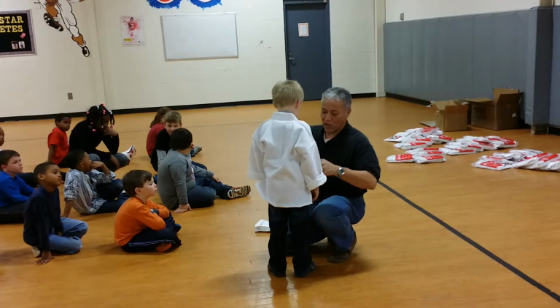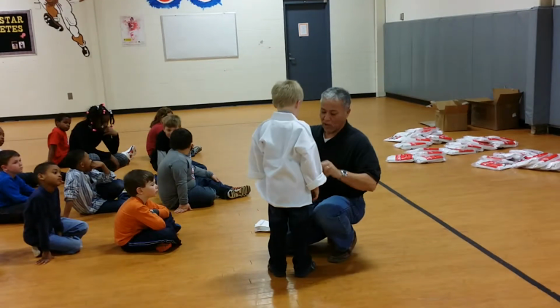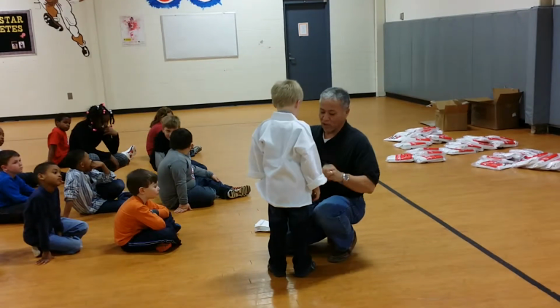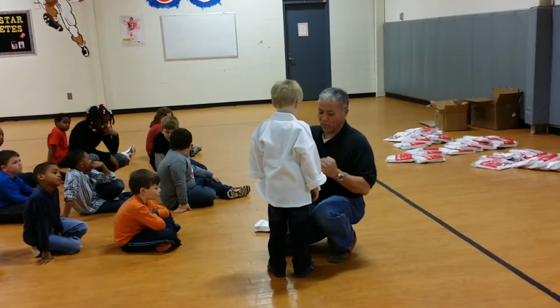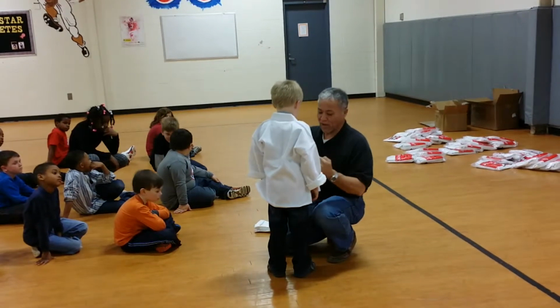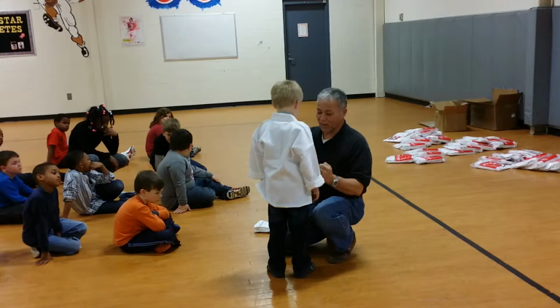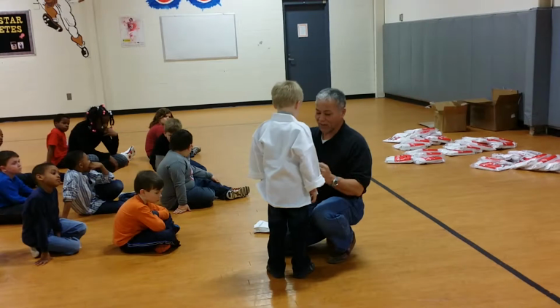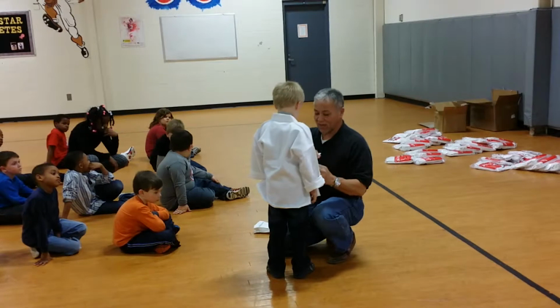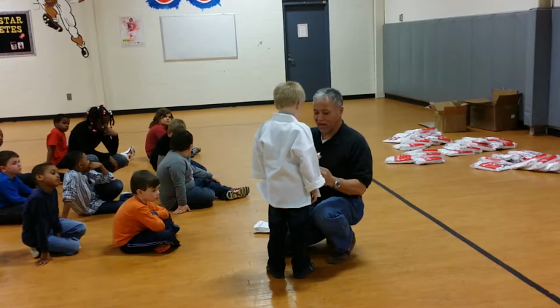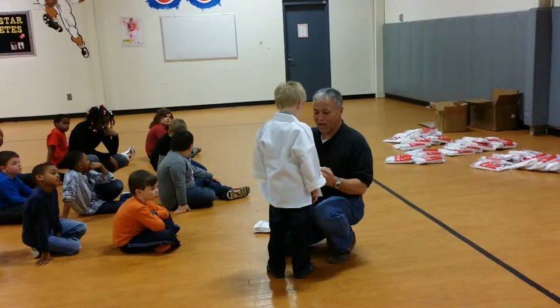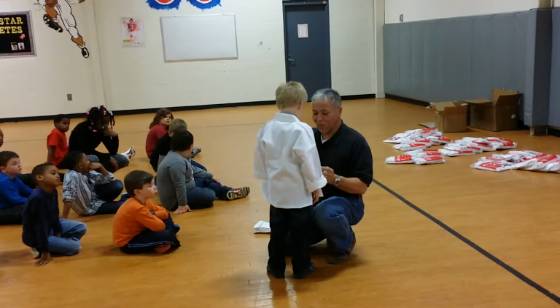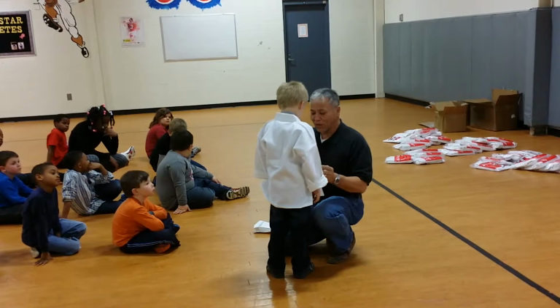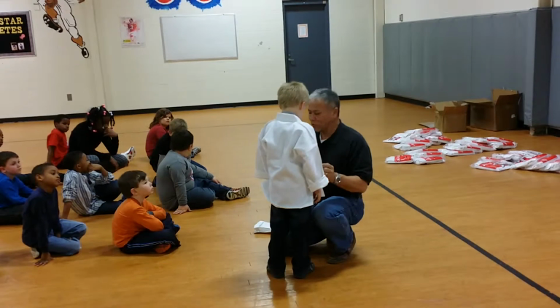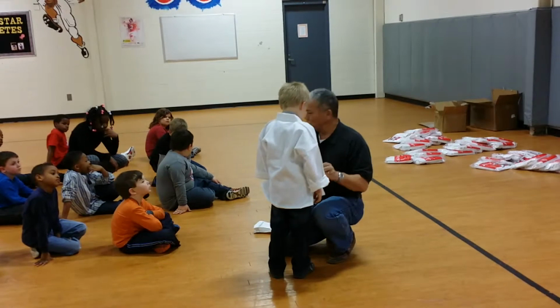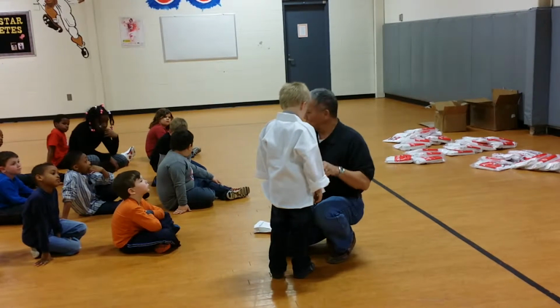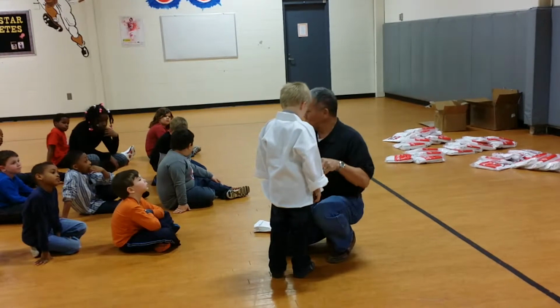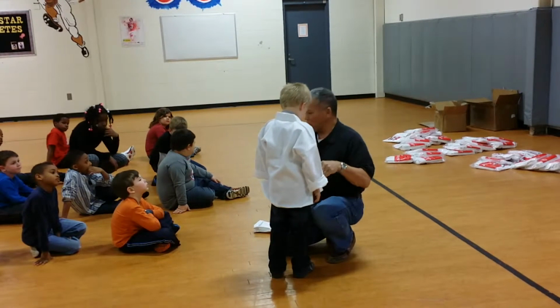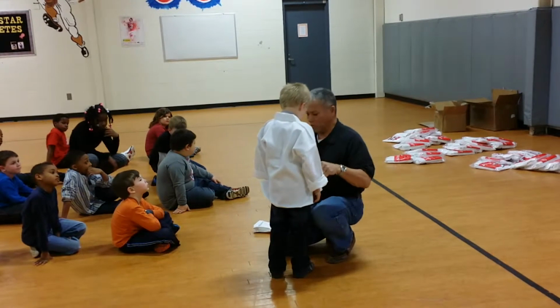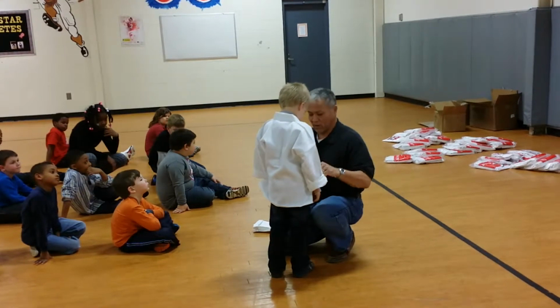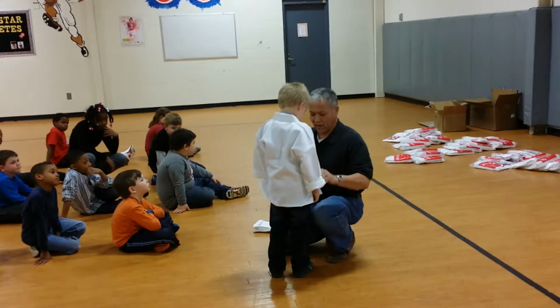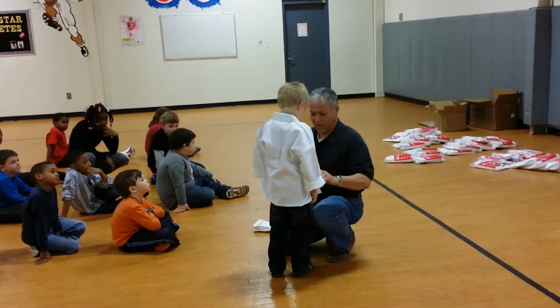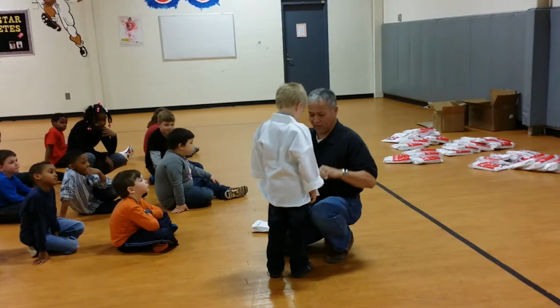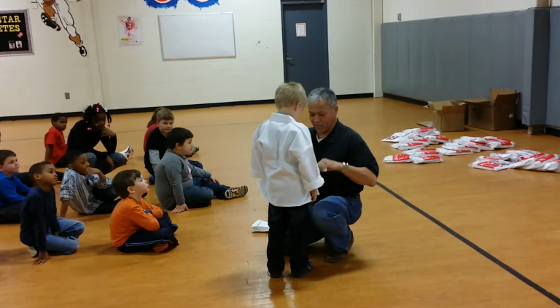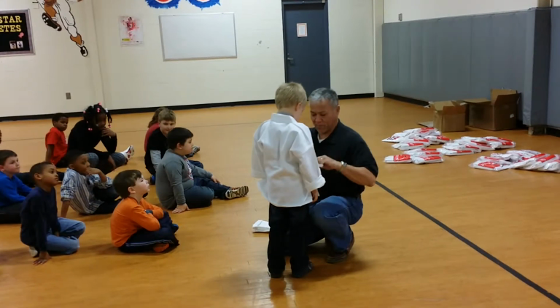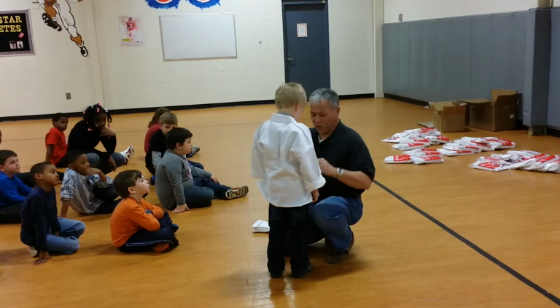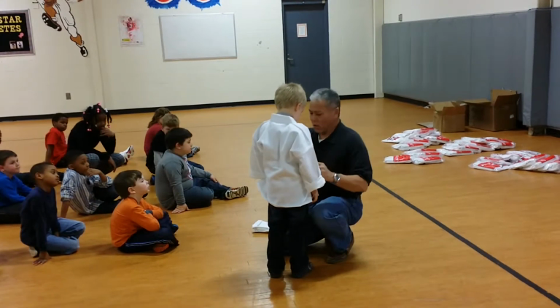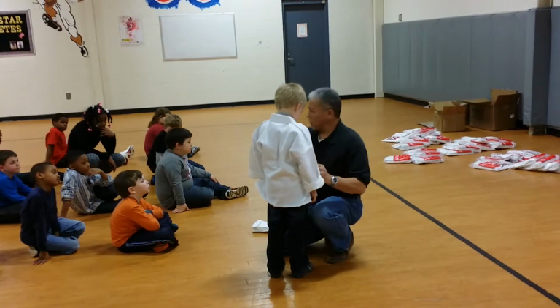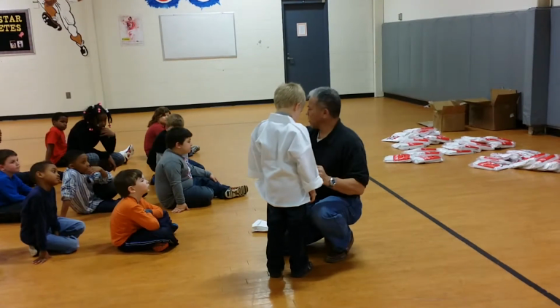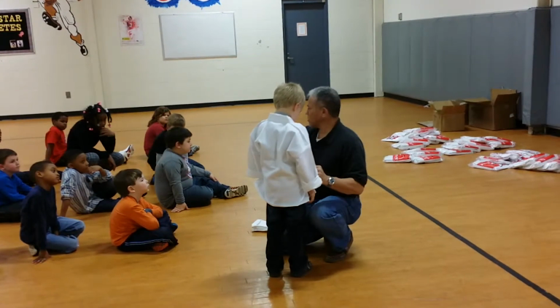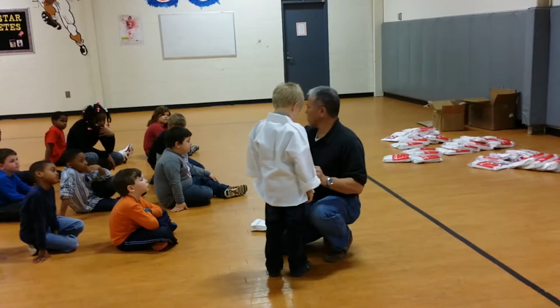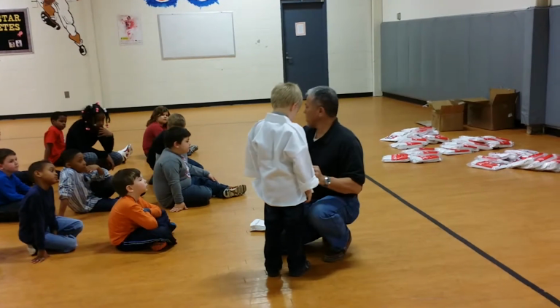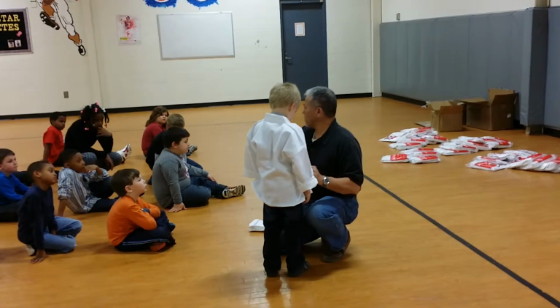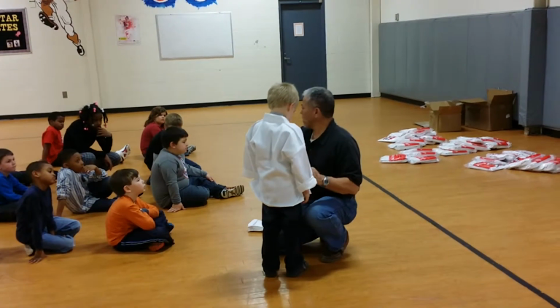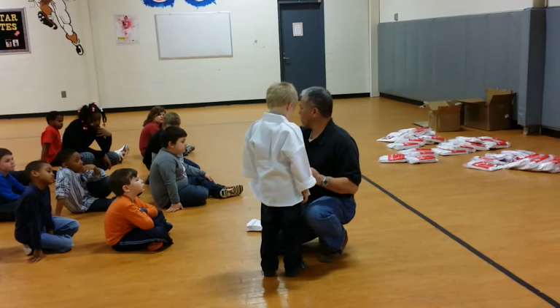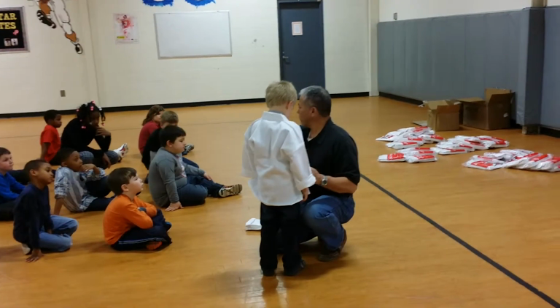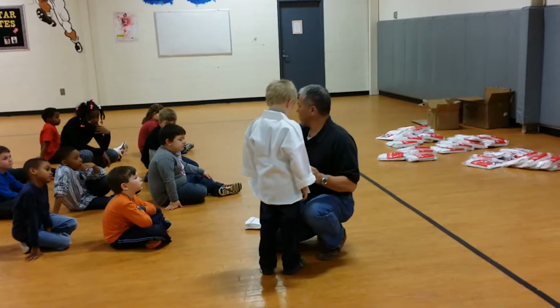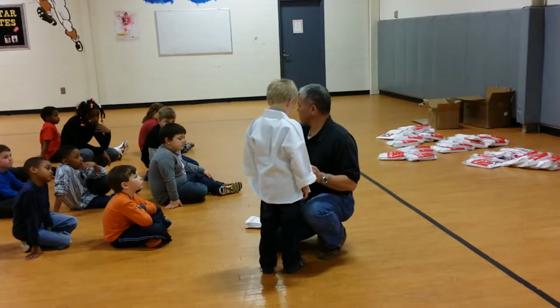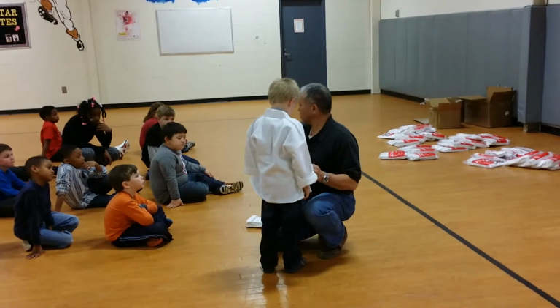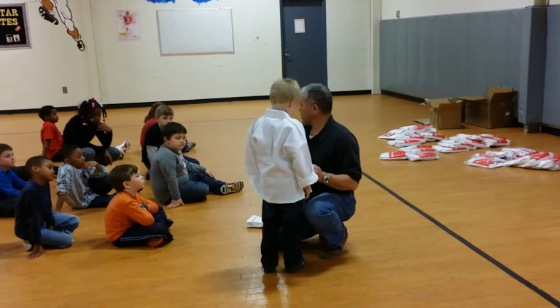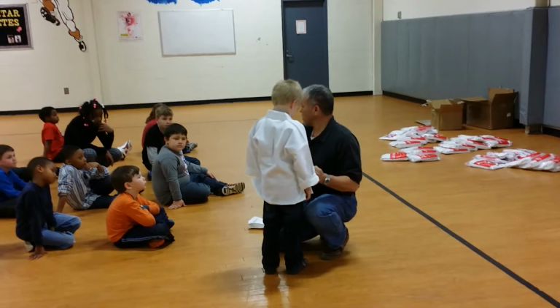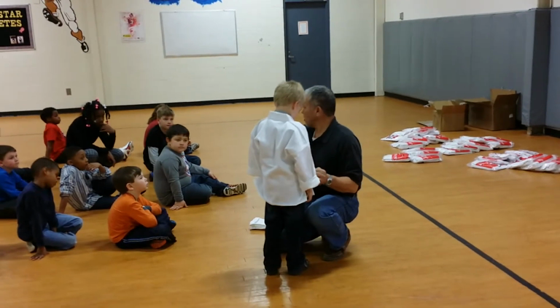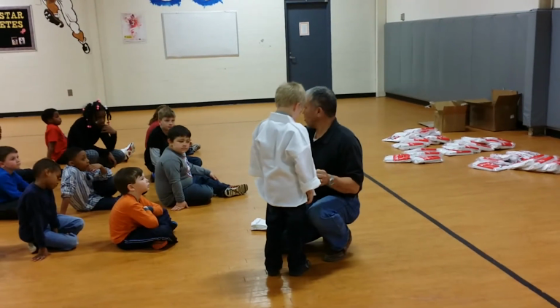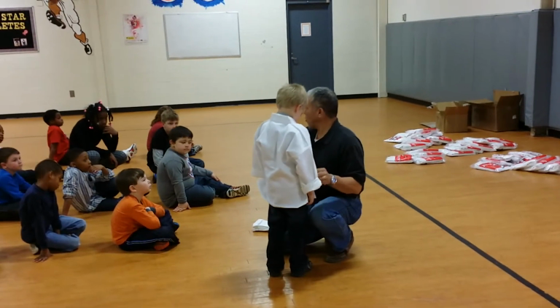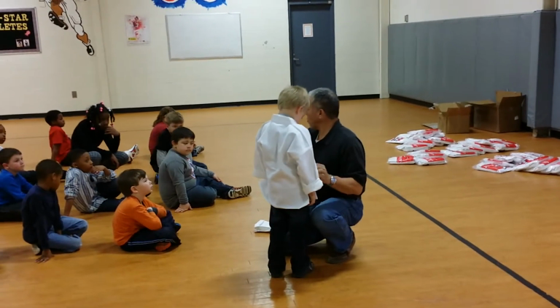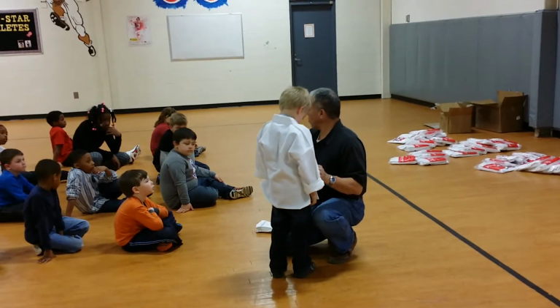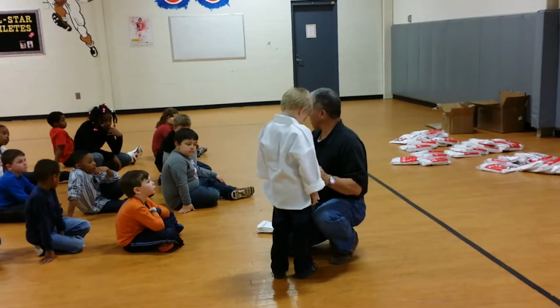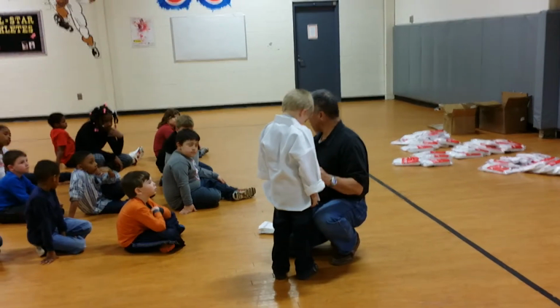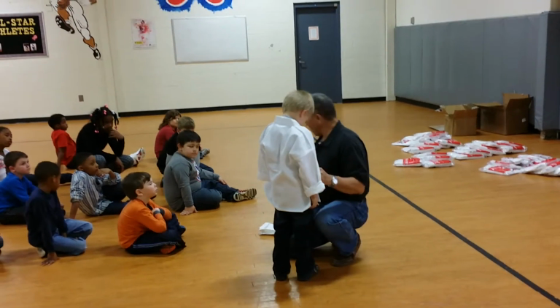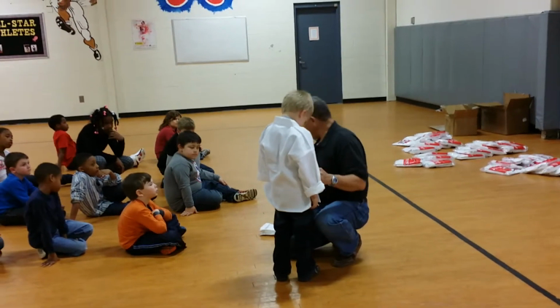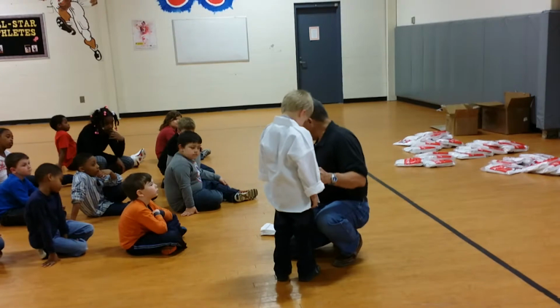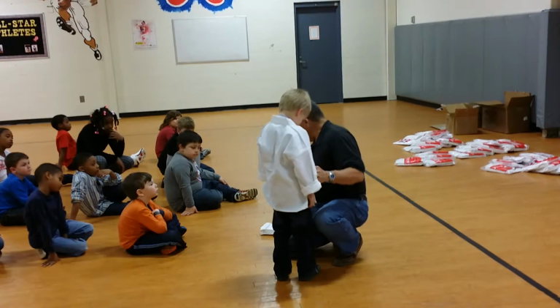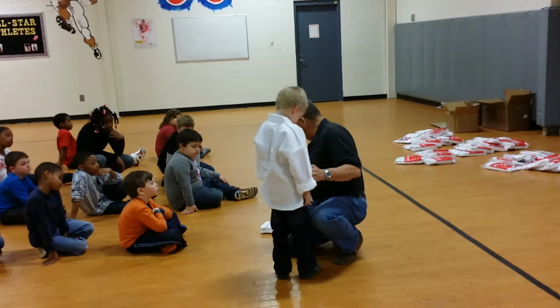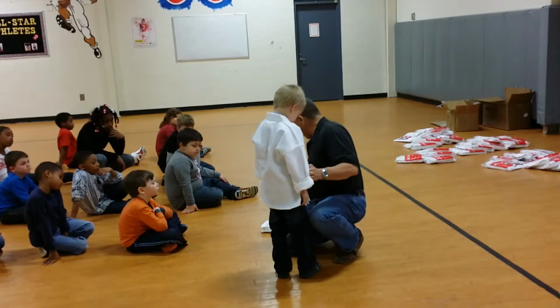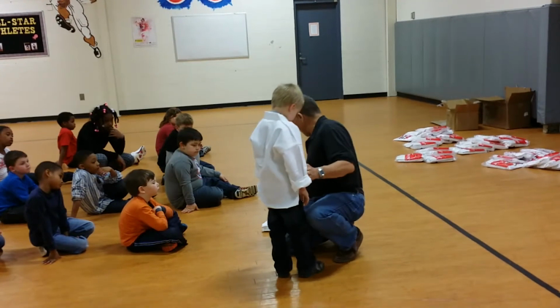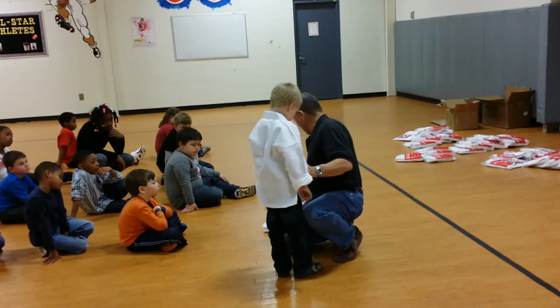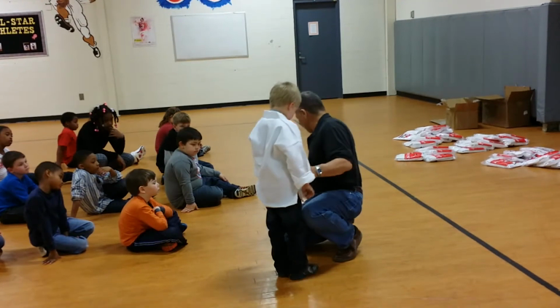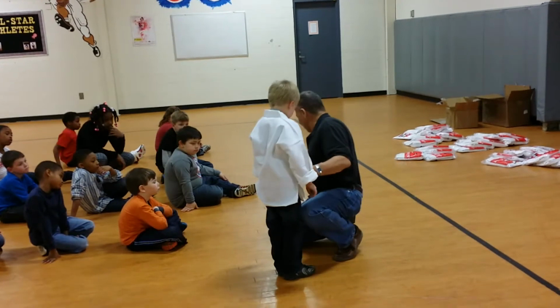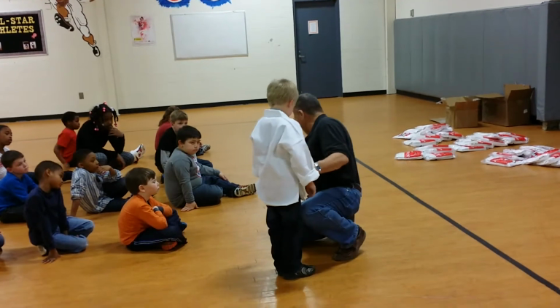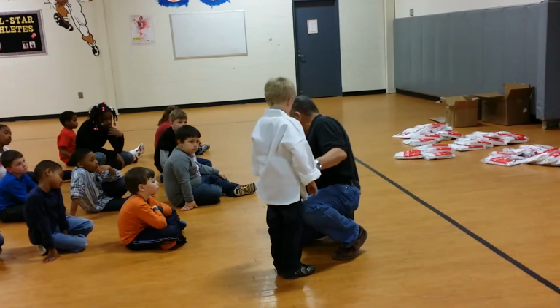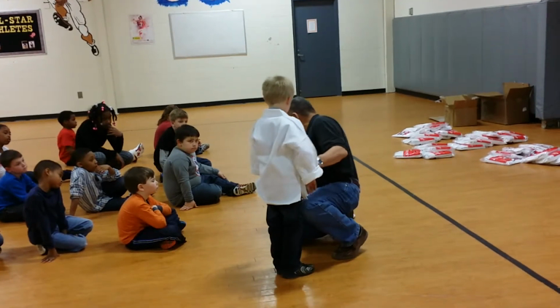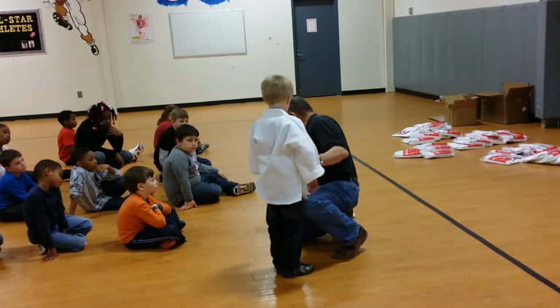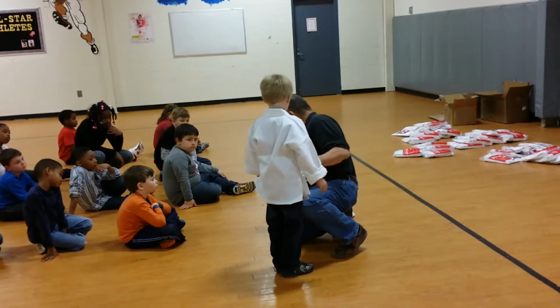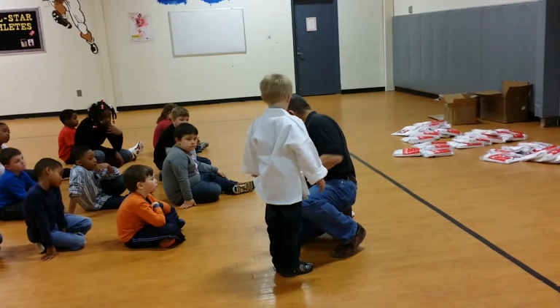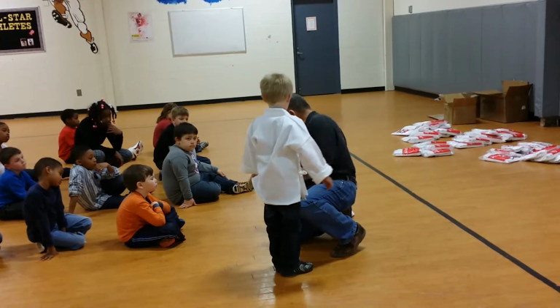If I ever say, 'Hey, why is your uniform on like that?' and you say, 'Well, that's the way my mom fixed it' — well, you're supposed to do this yourself.